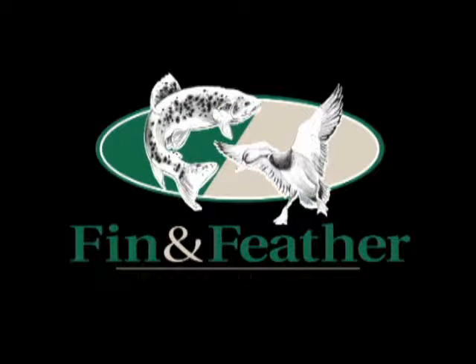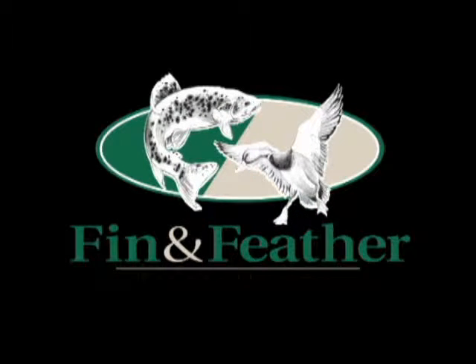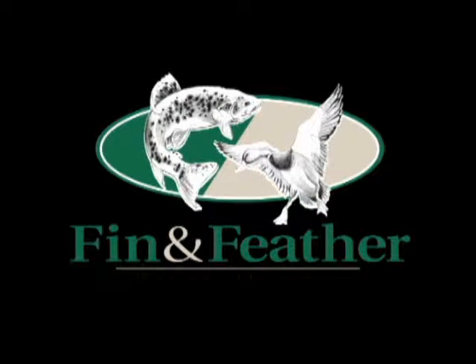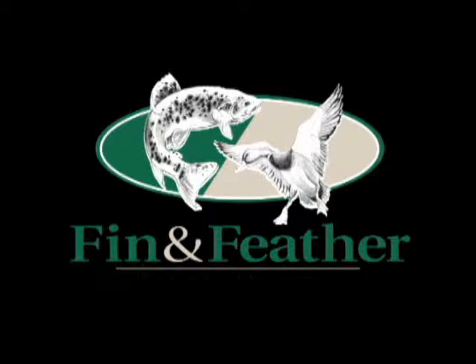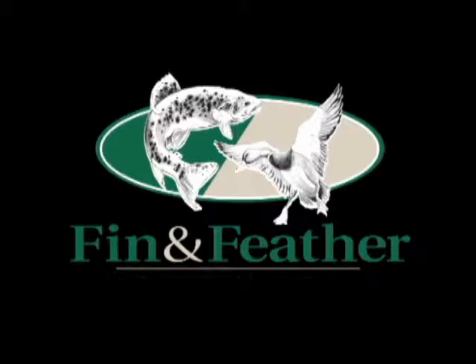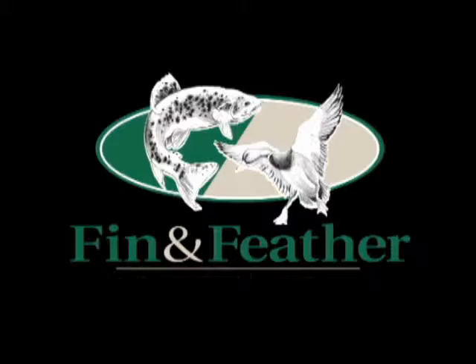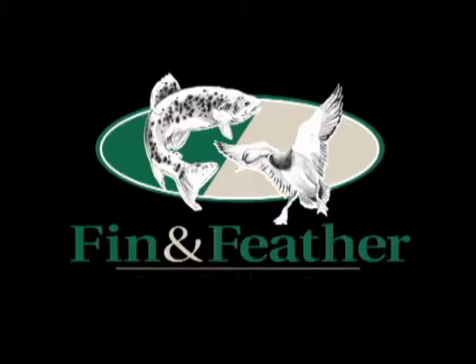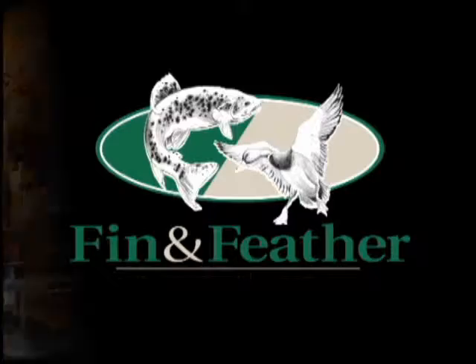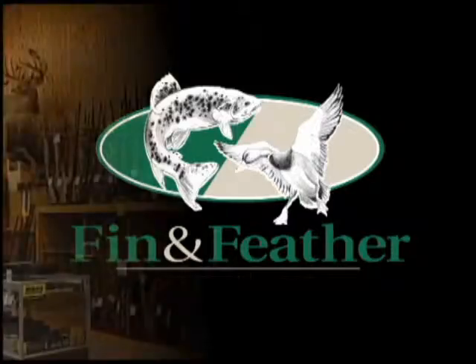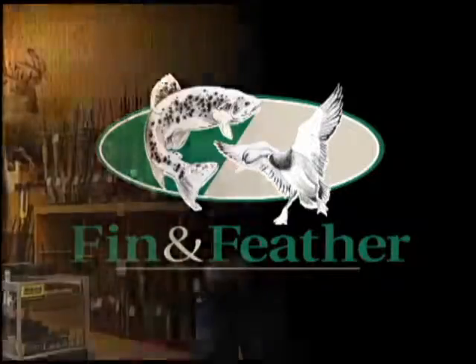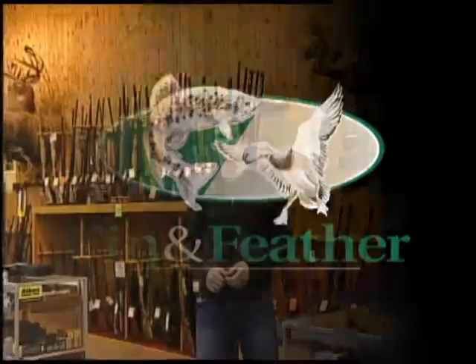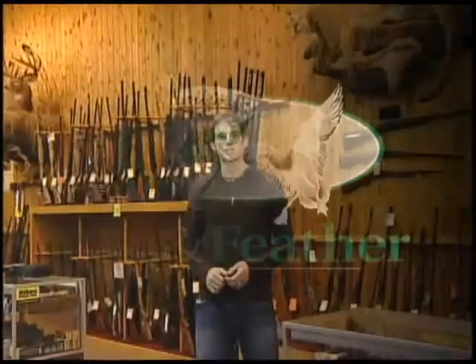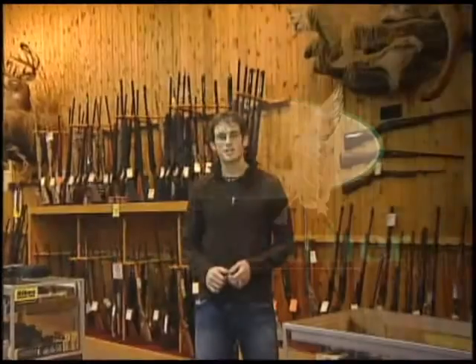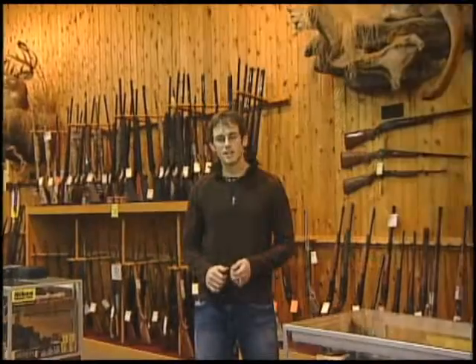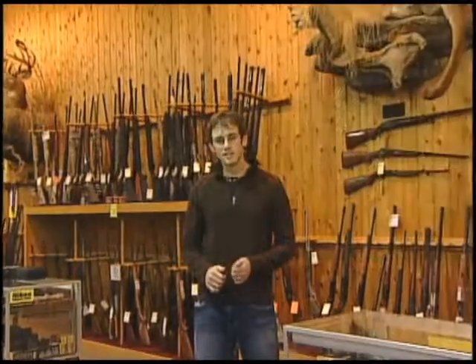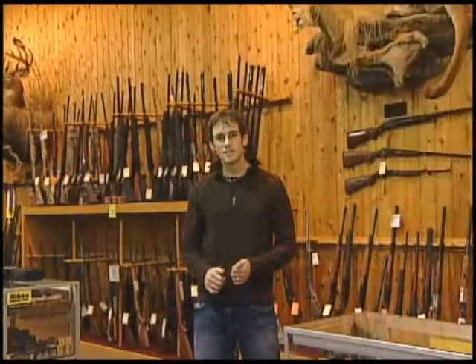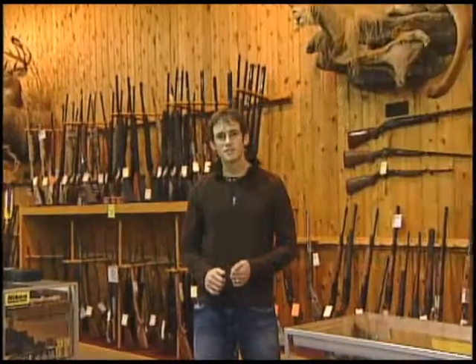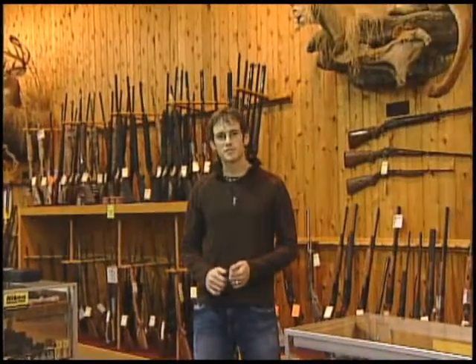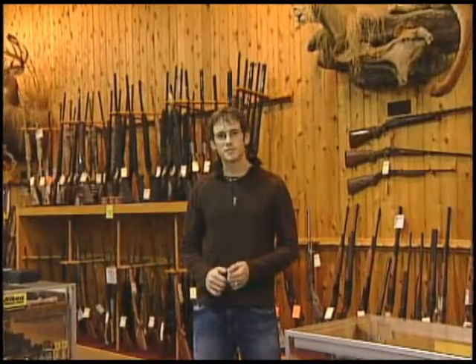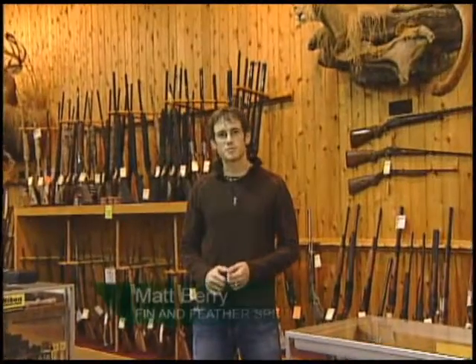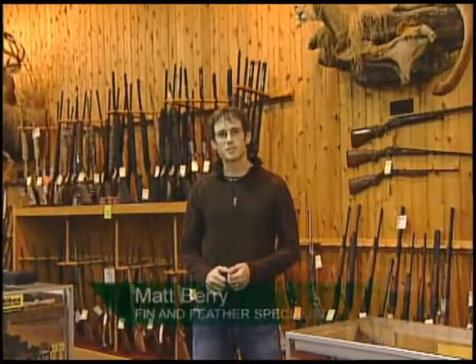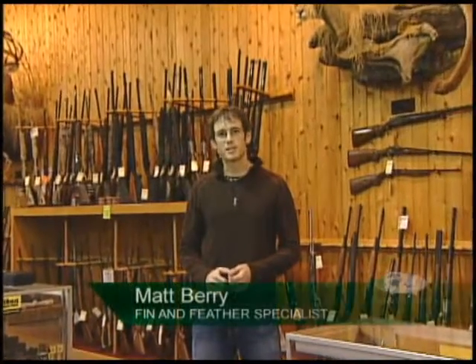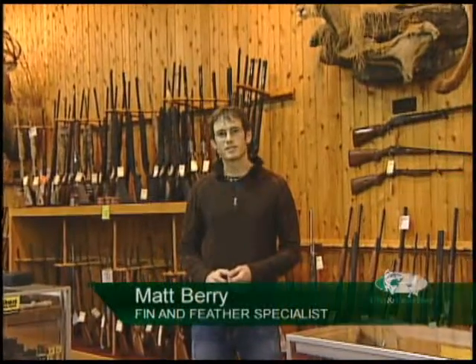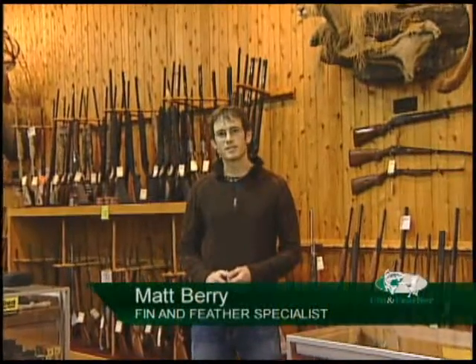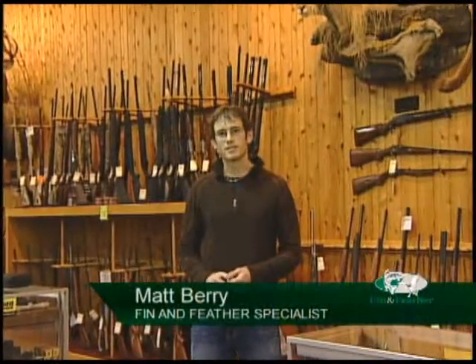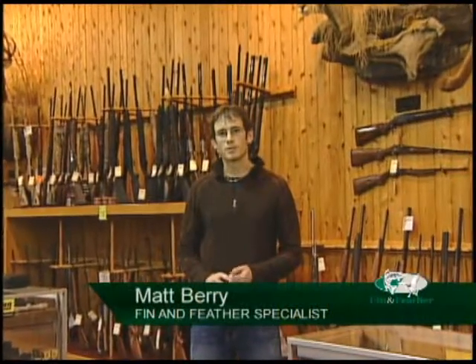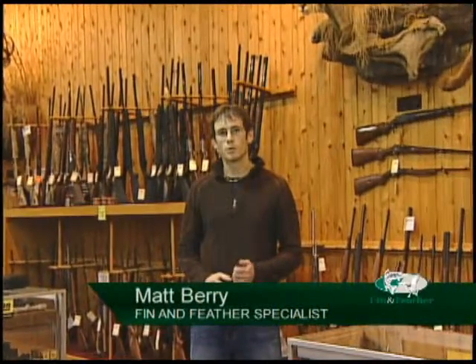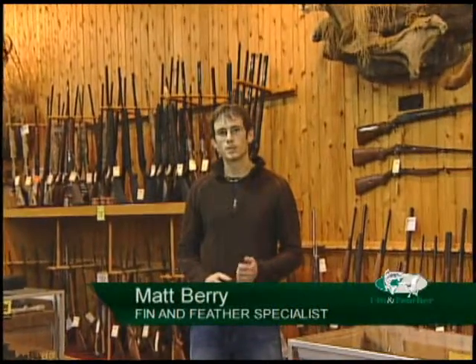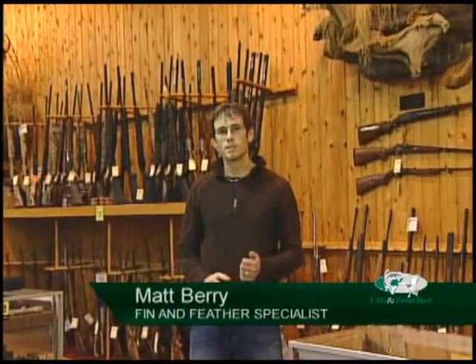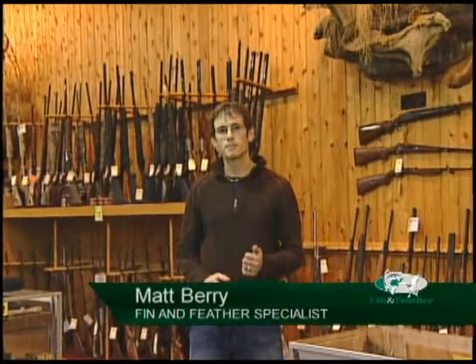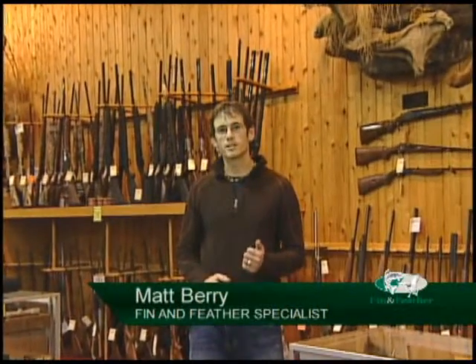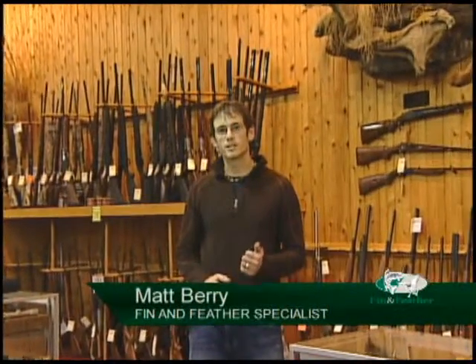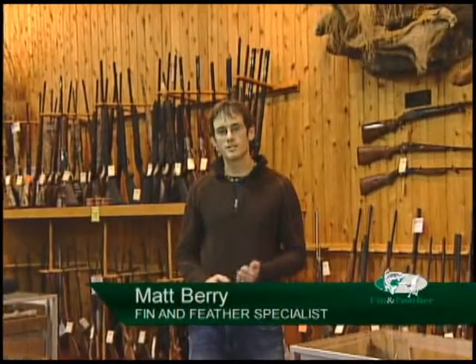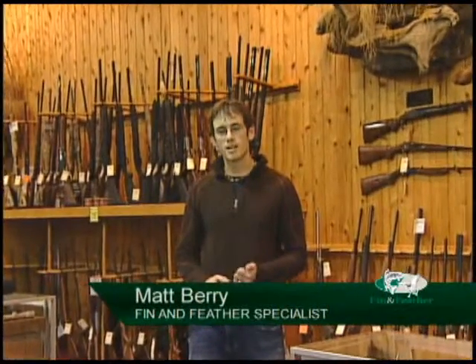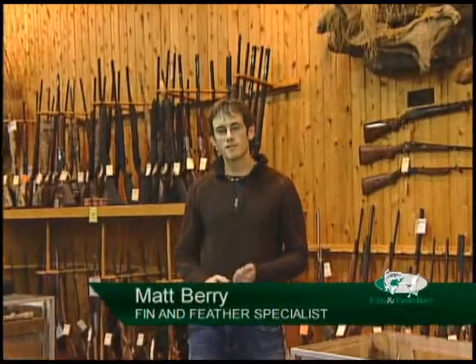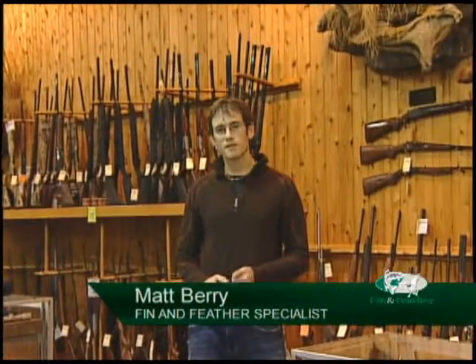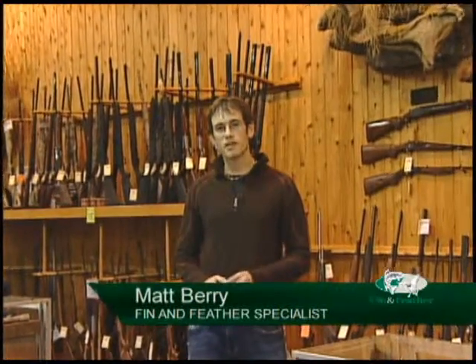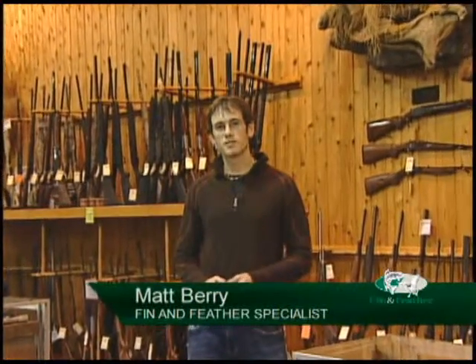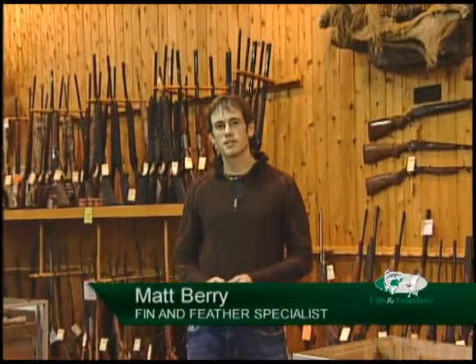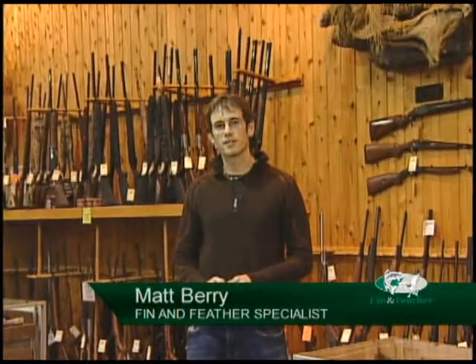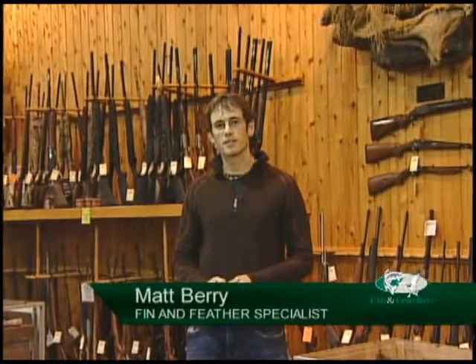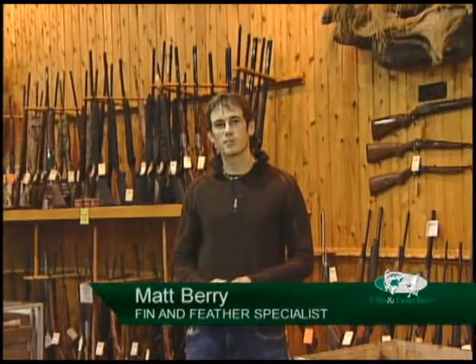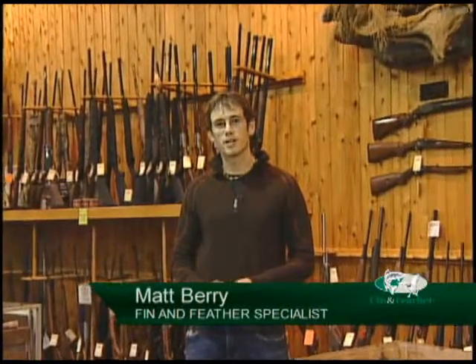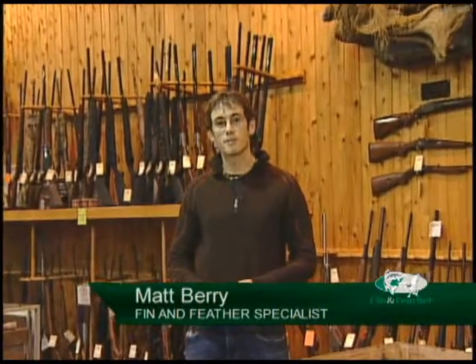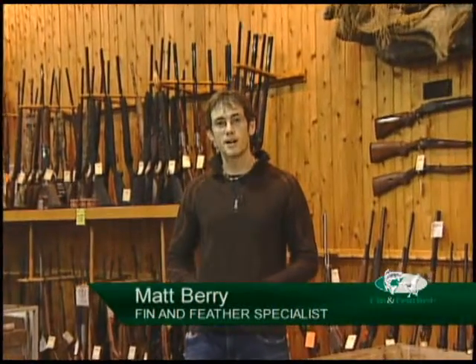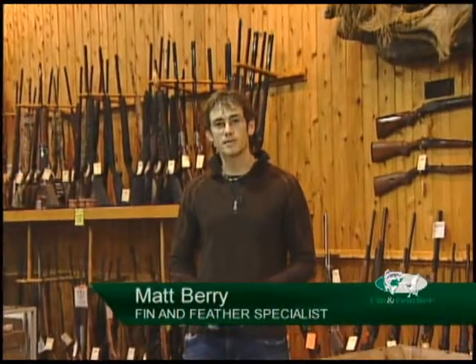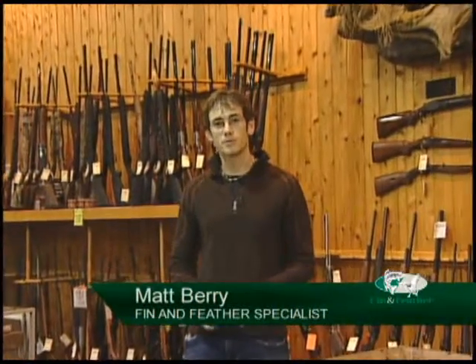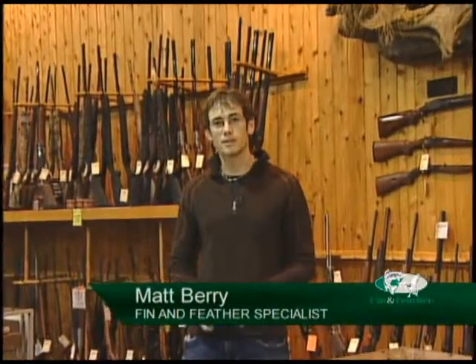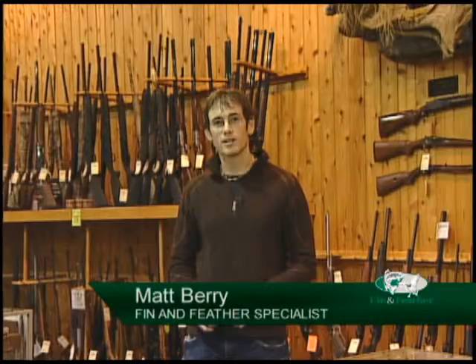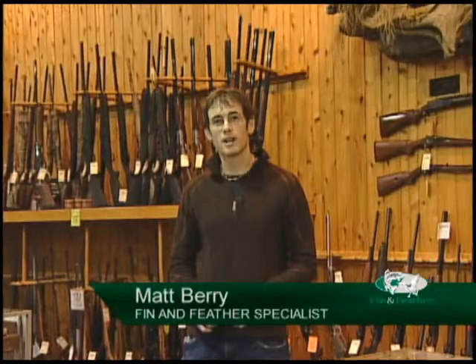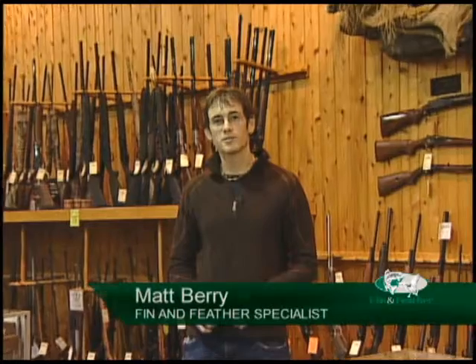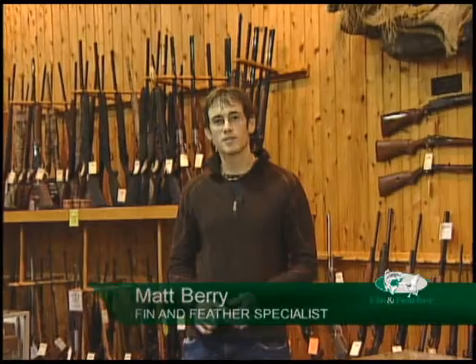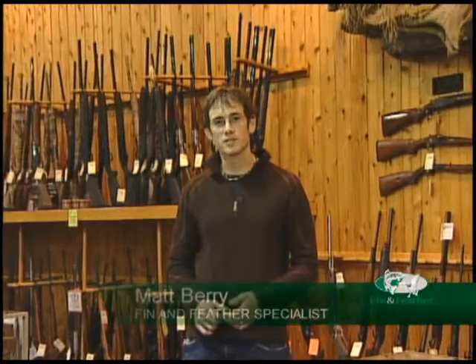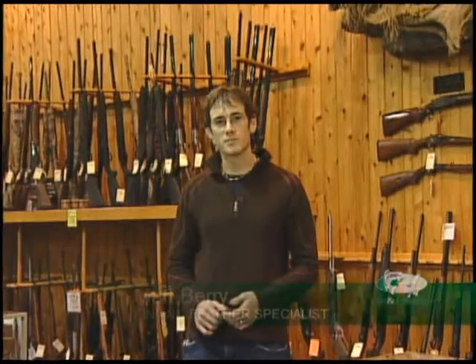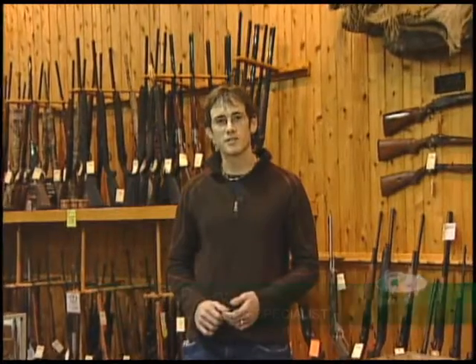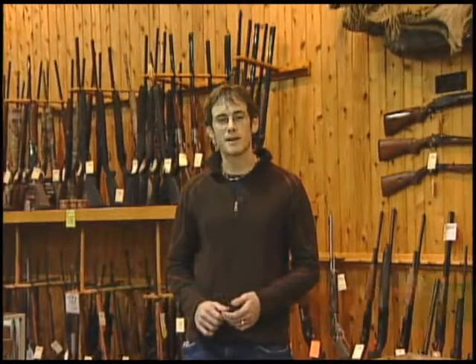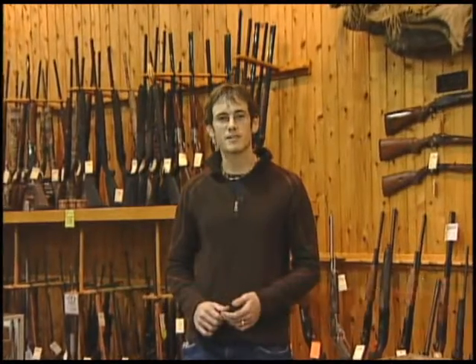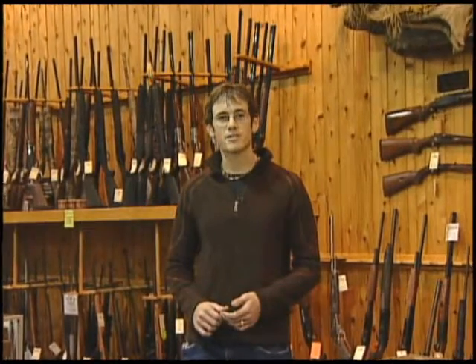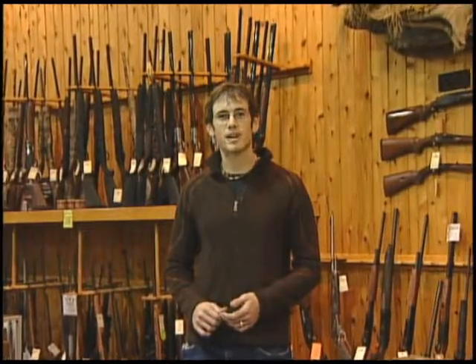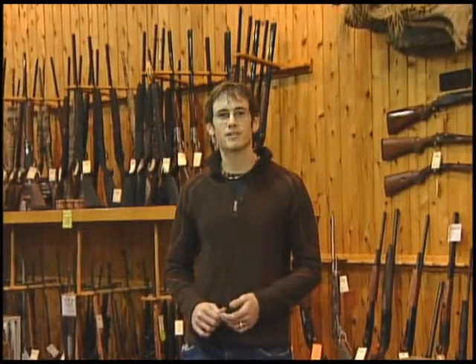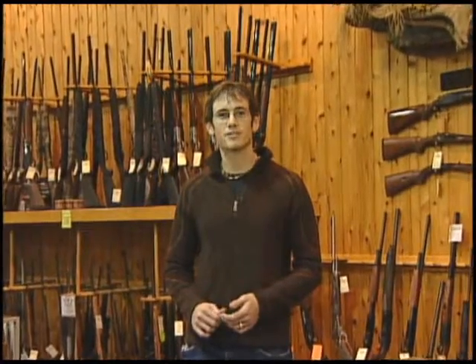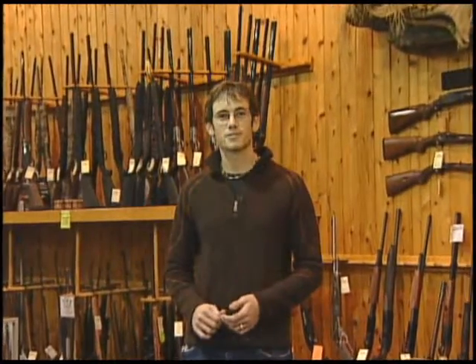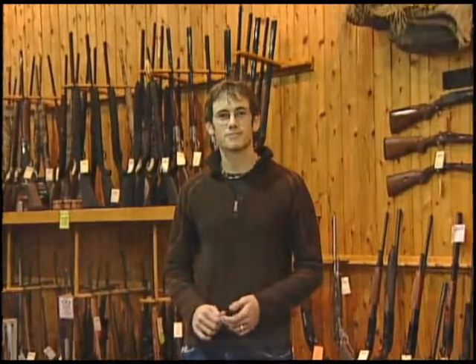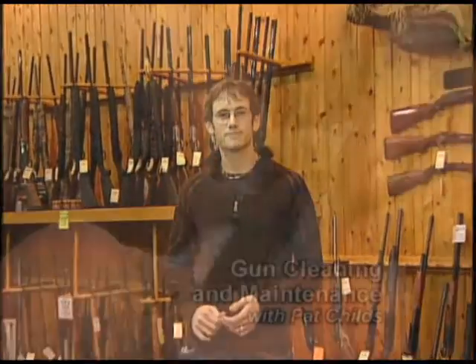Welcome to Finn and Feather. Shotgun season starts this weekend. In order to keep your guns safe and on target, we're going to head back to our in-house gunsmith, Pat Childs.